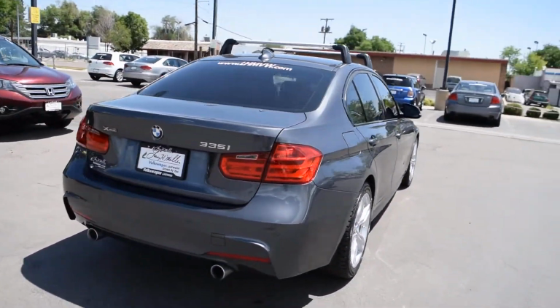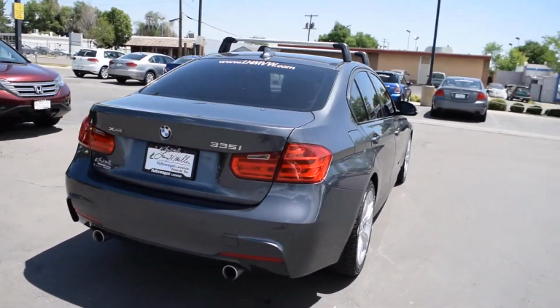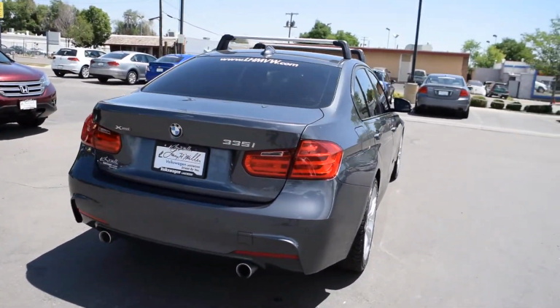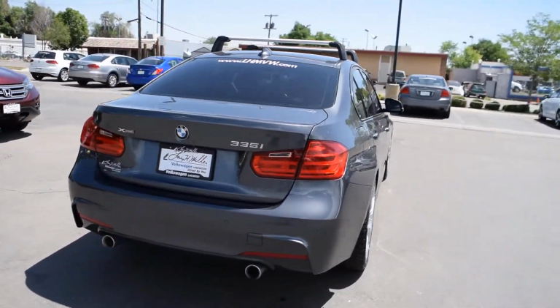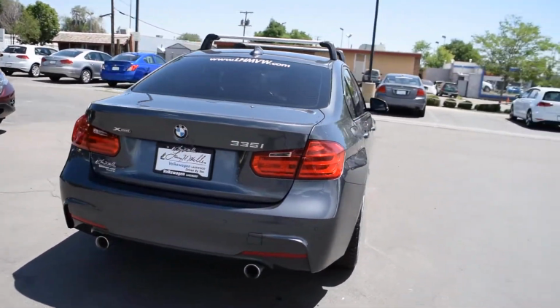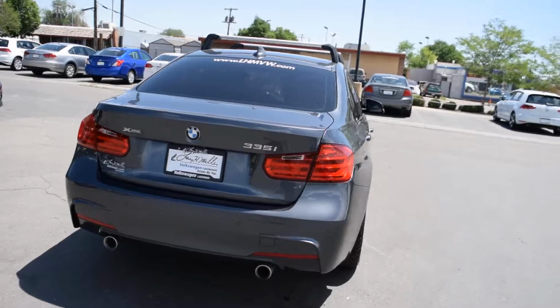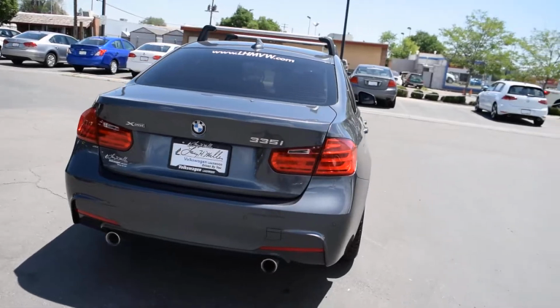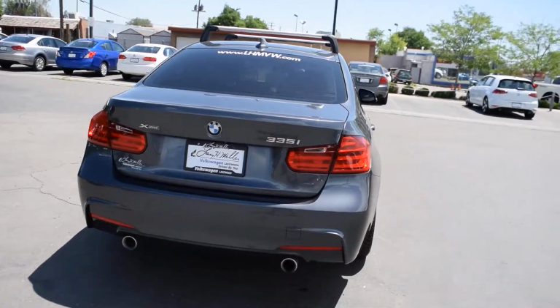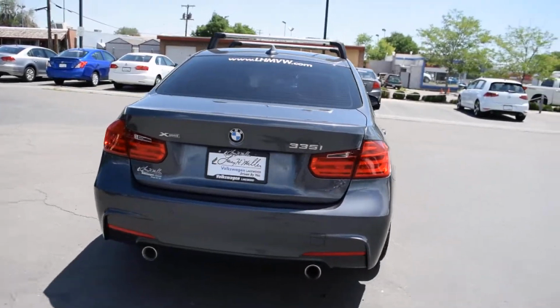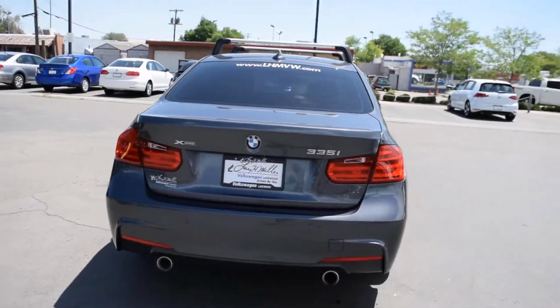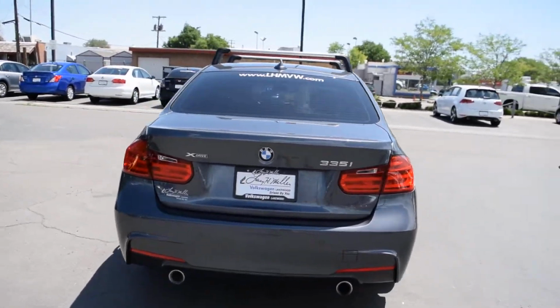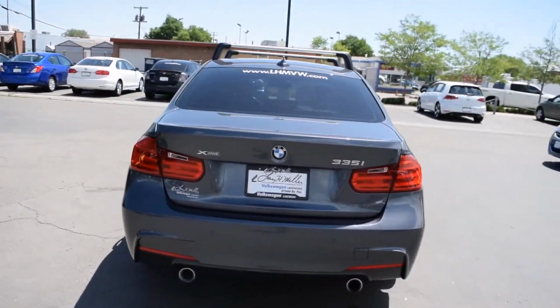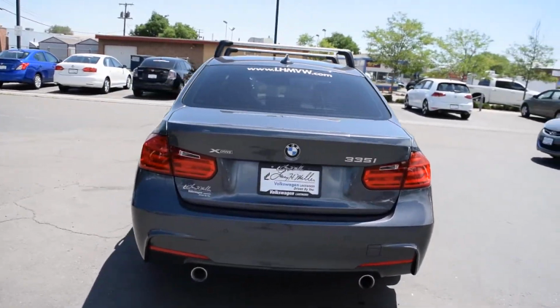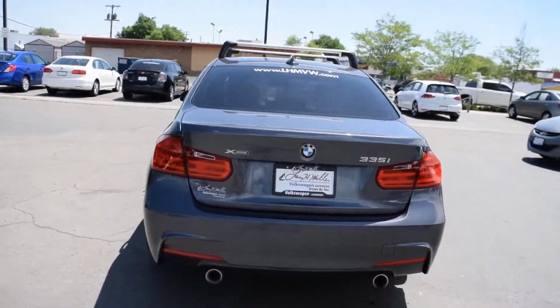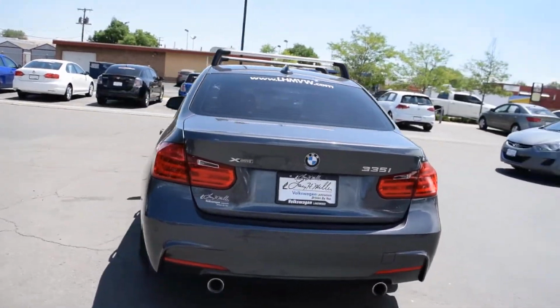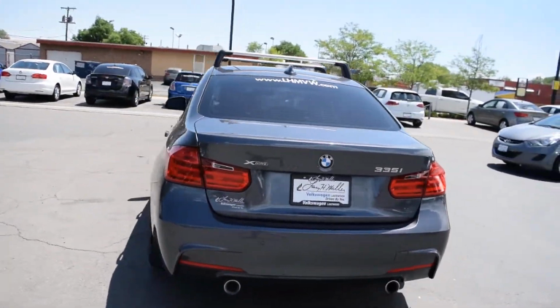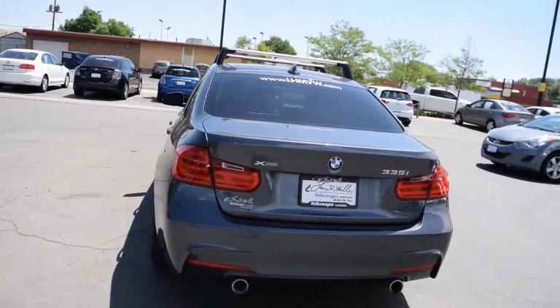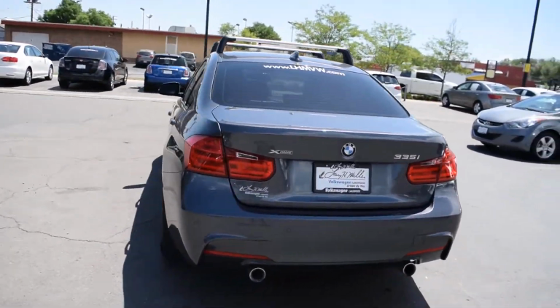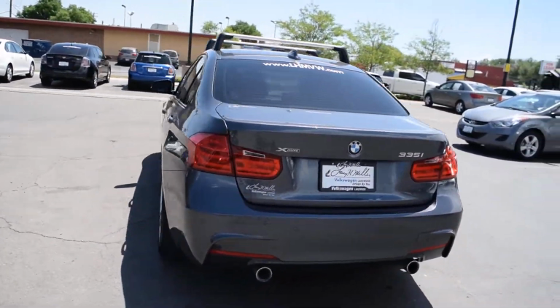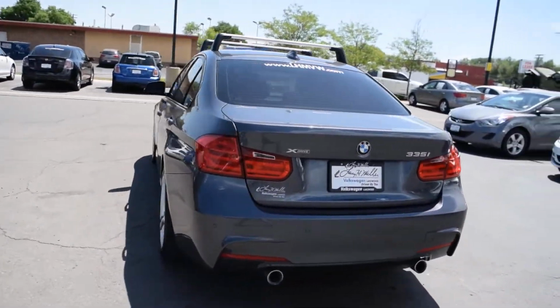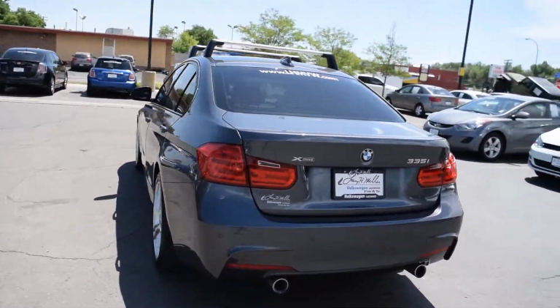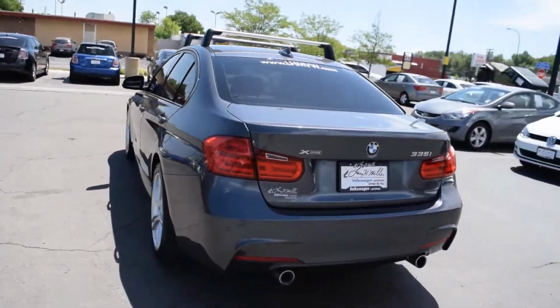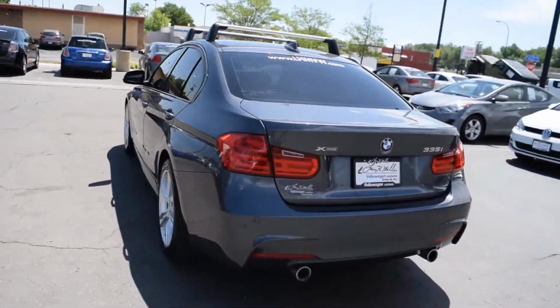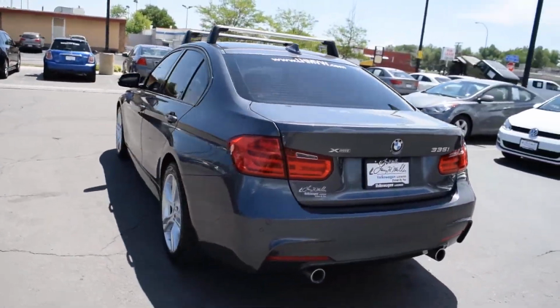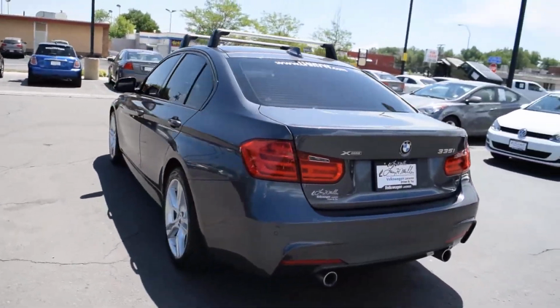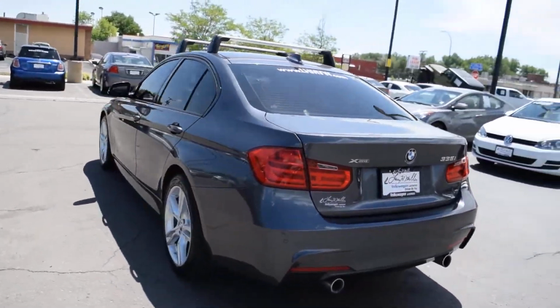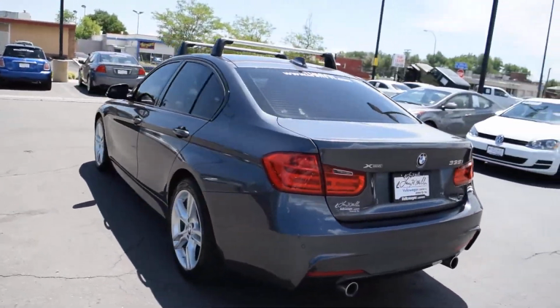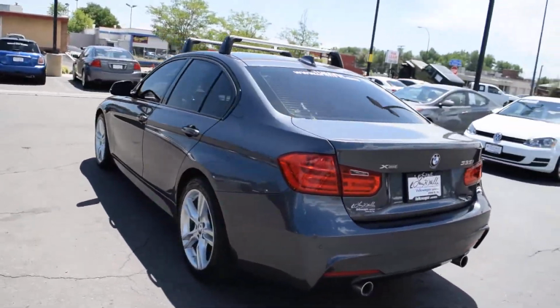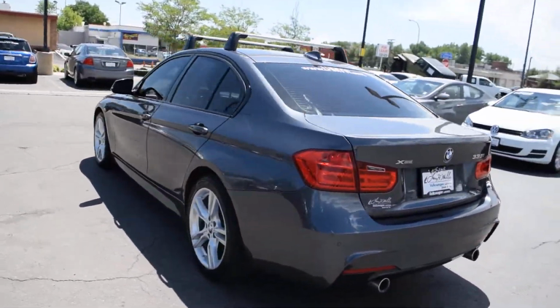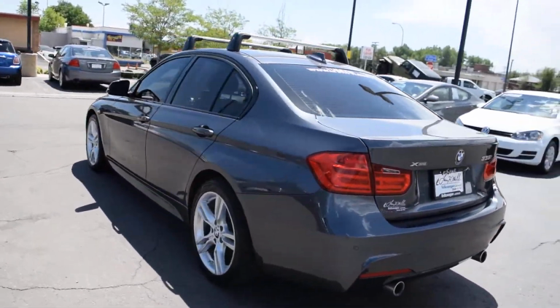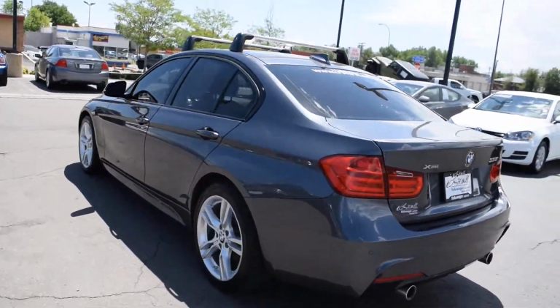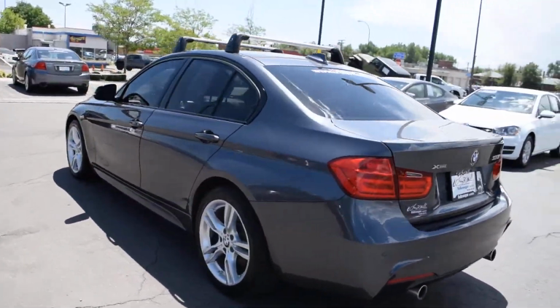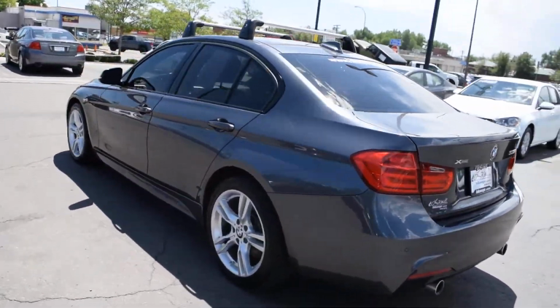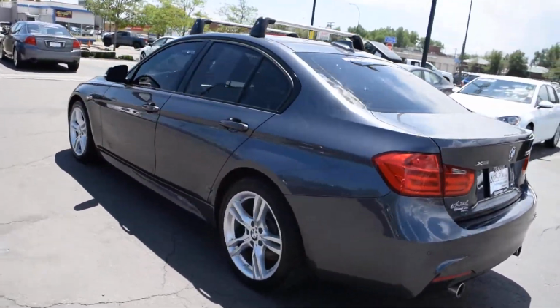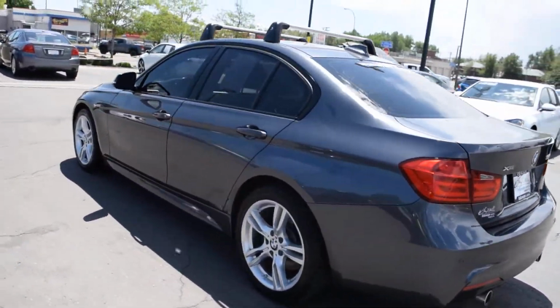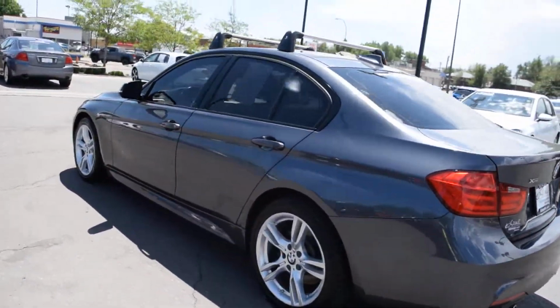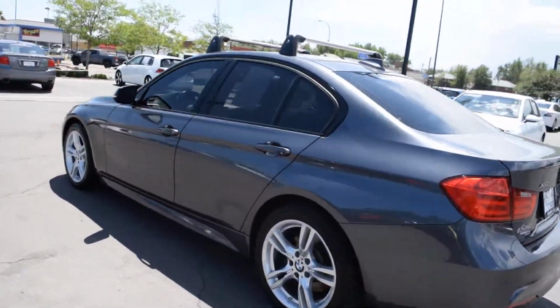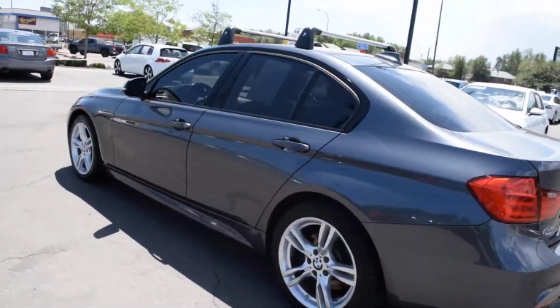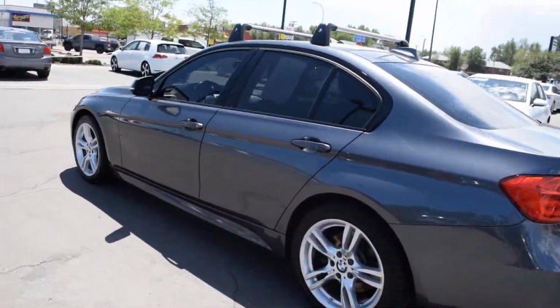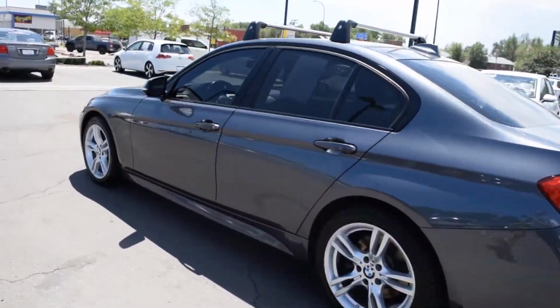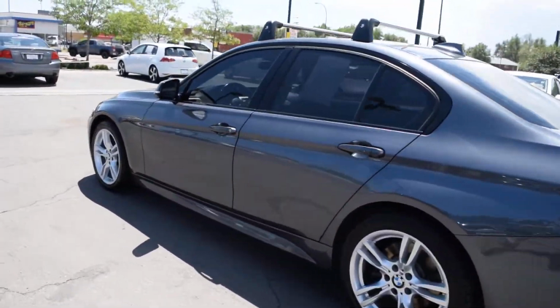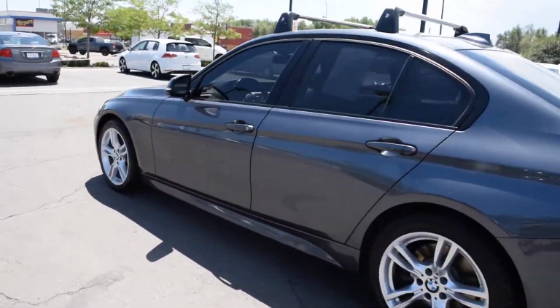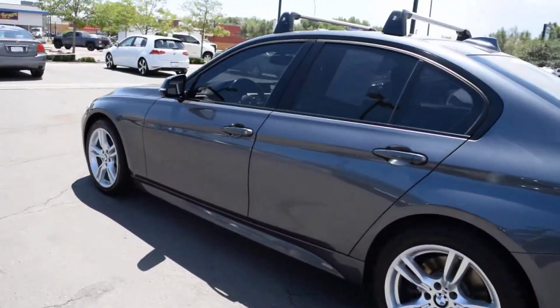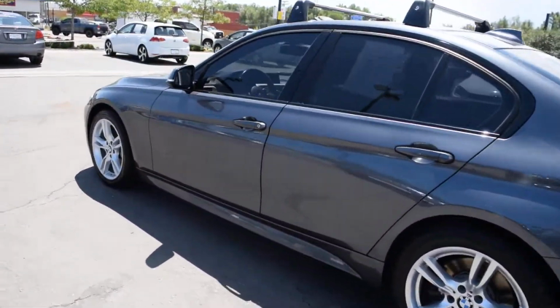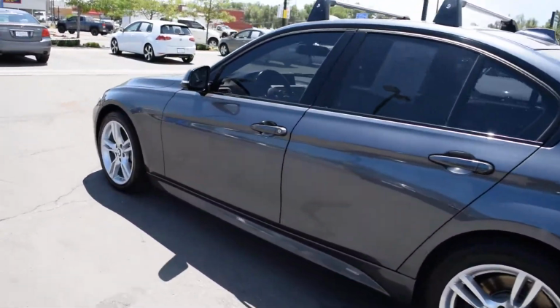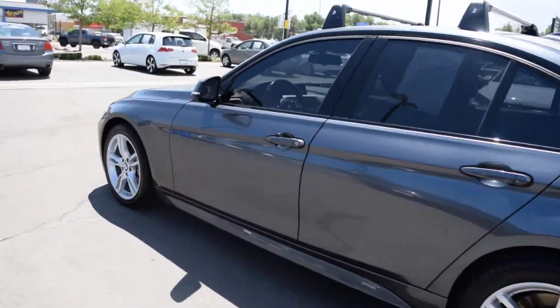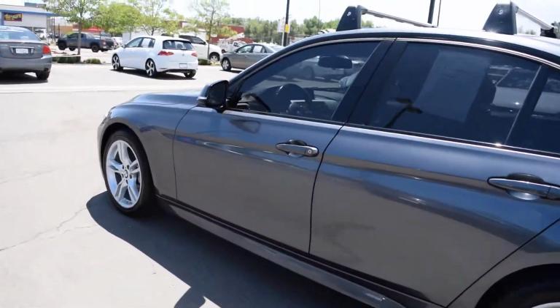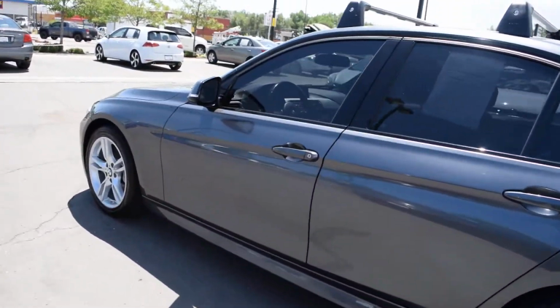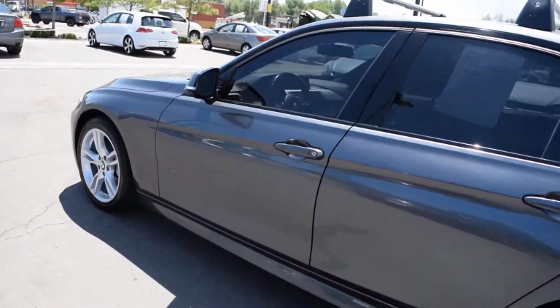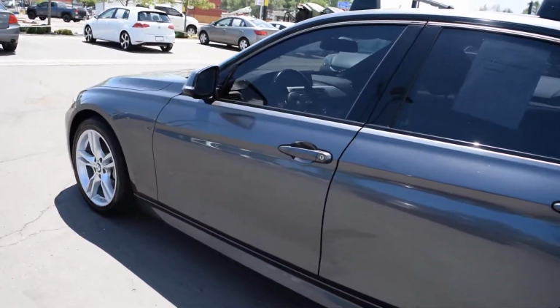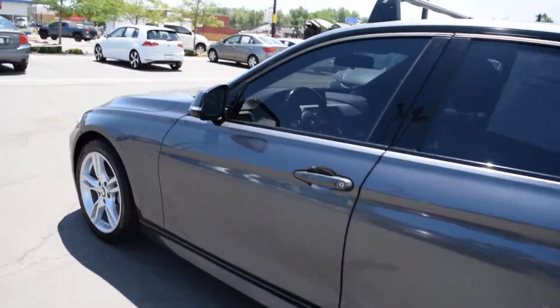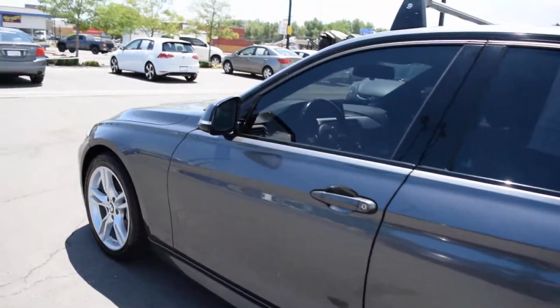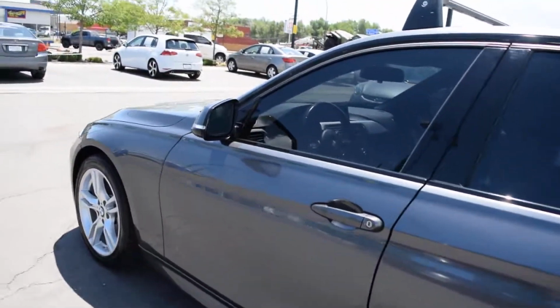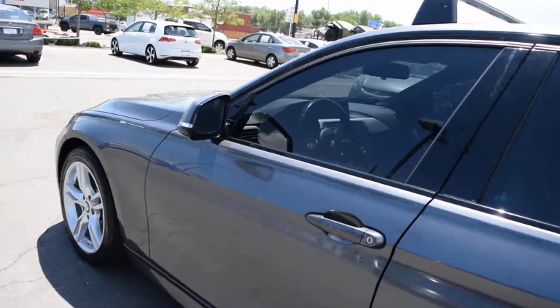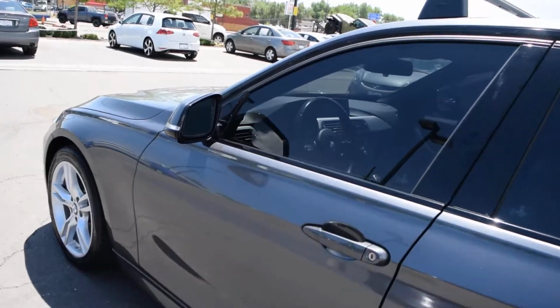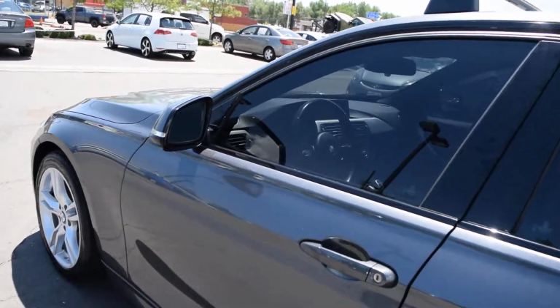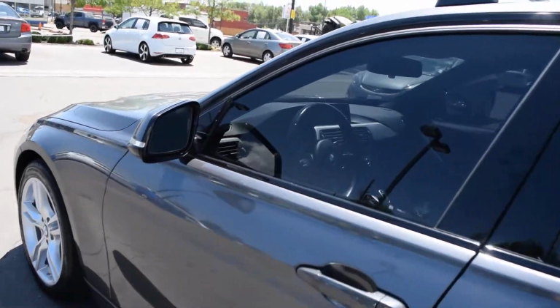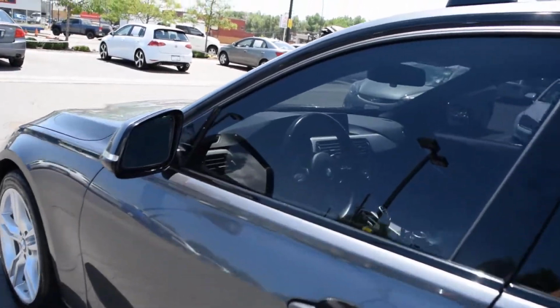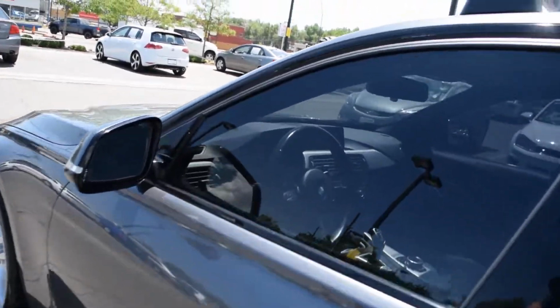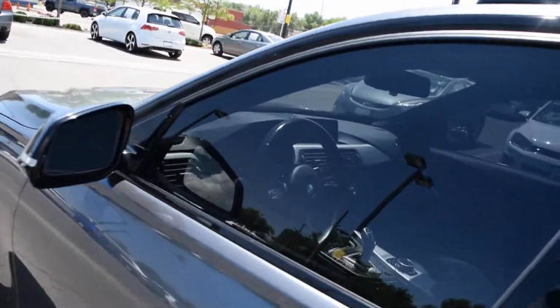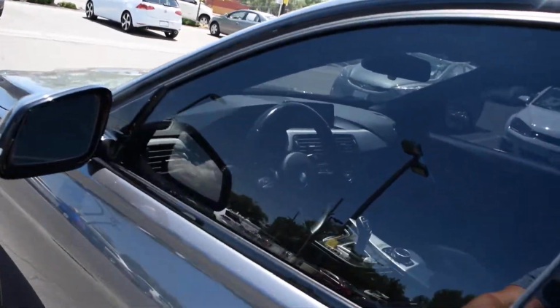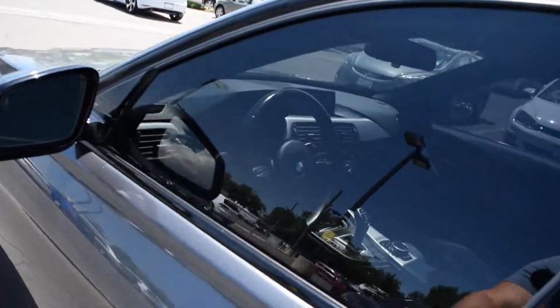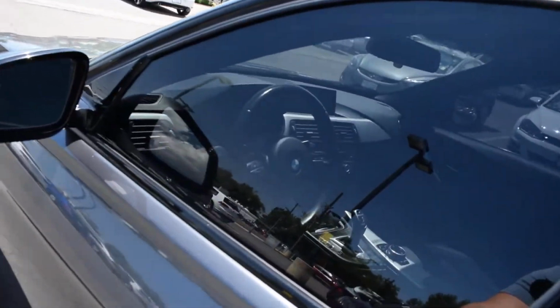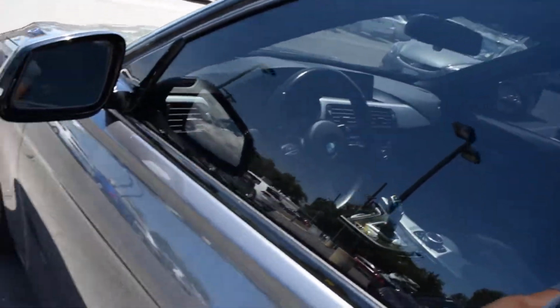This is our trailer in Lakewood, Colorado. Here we have a 2014 BMW 335i with X-Drive.